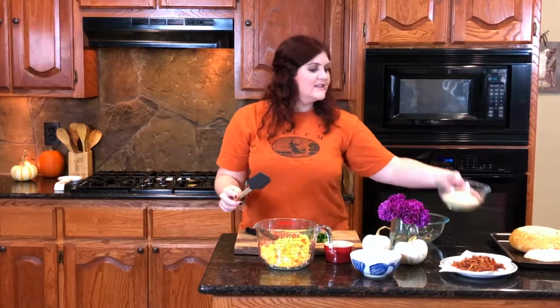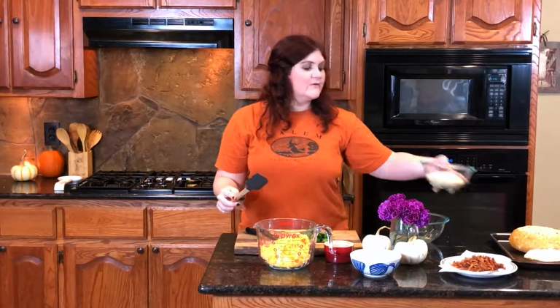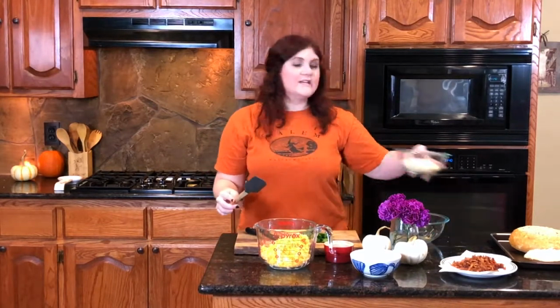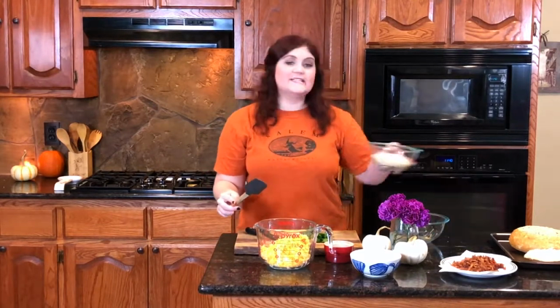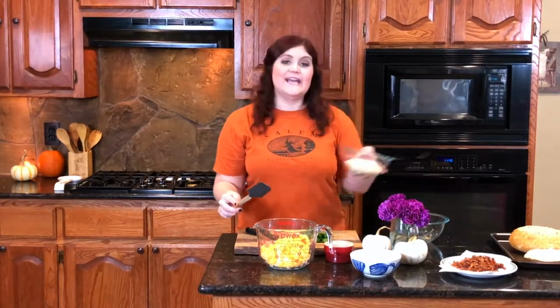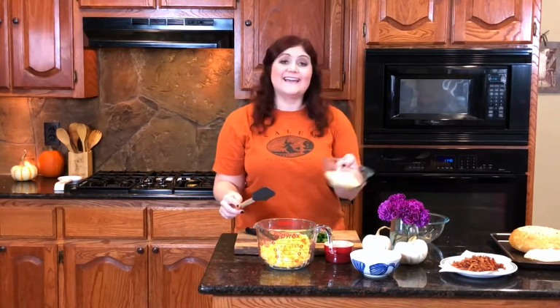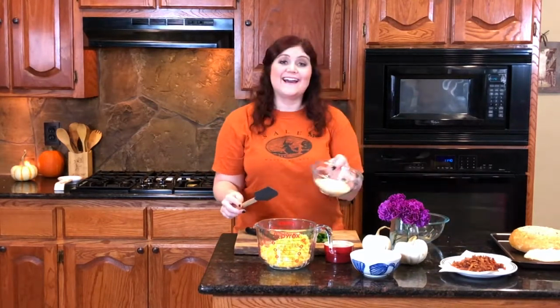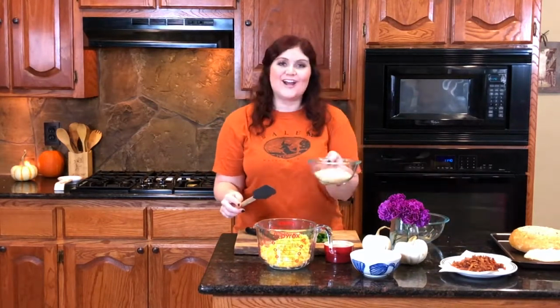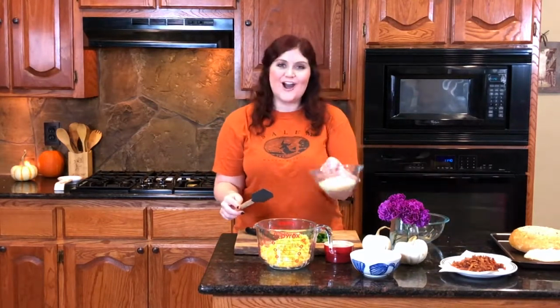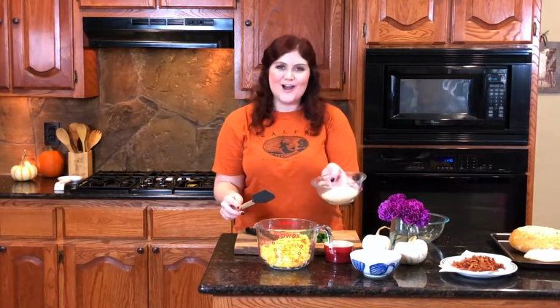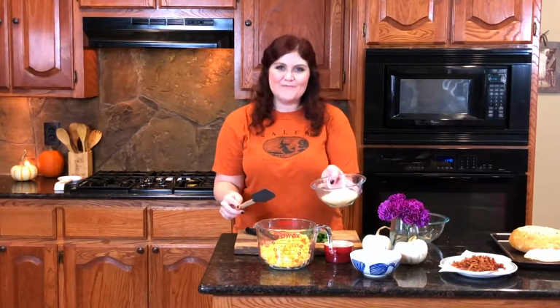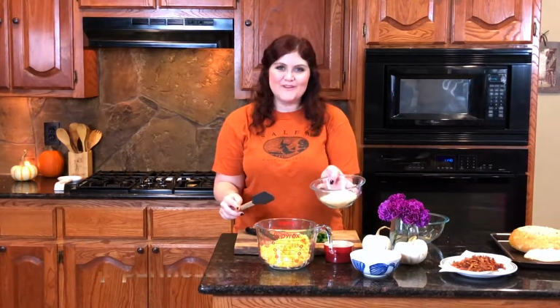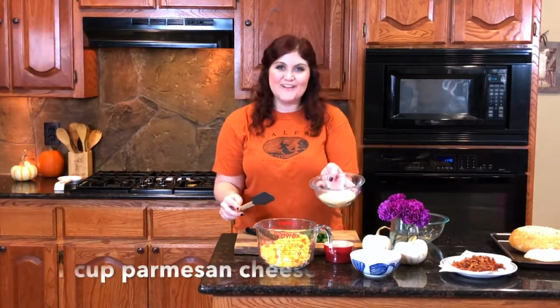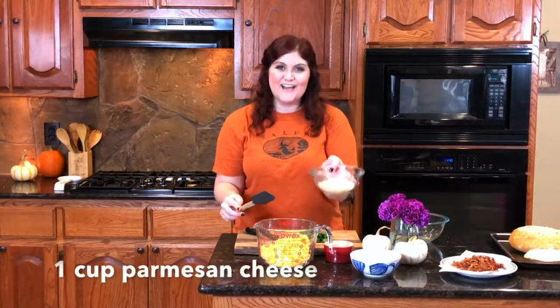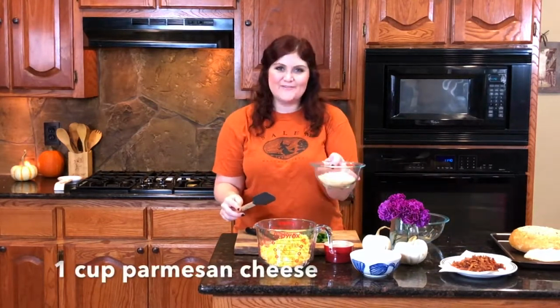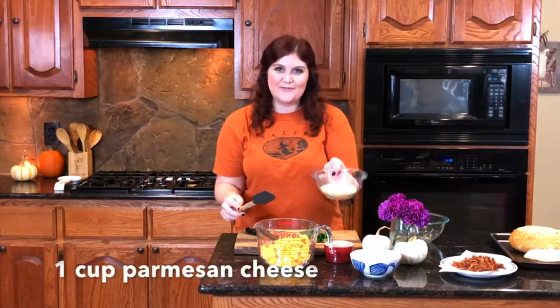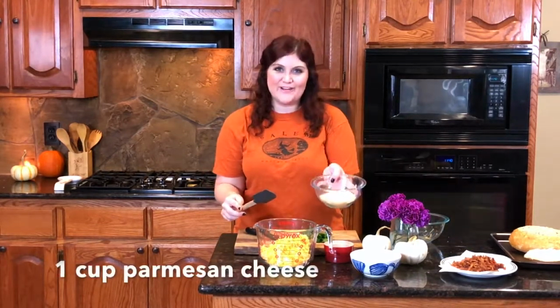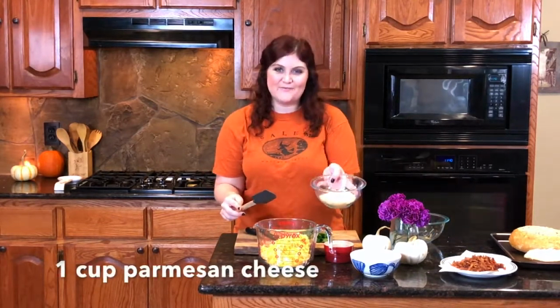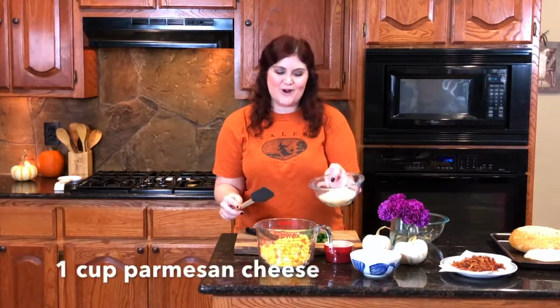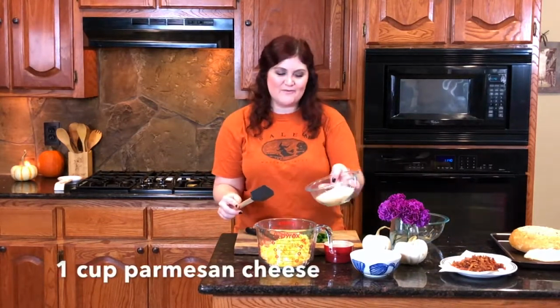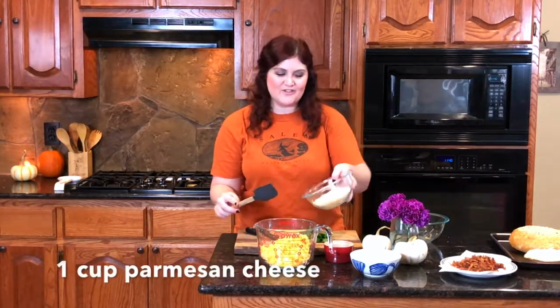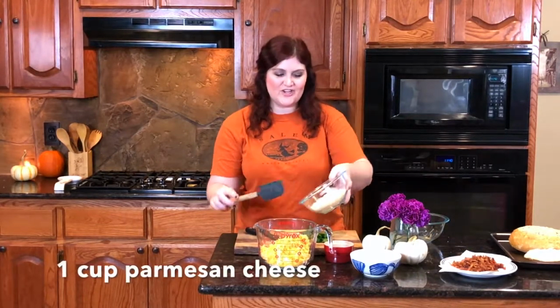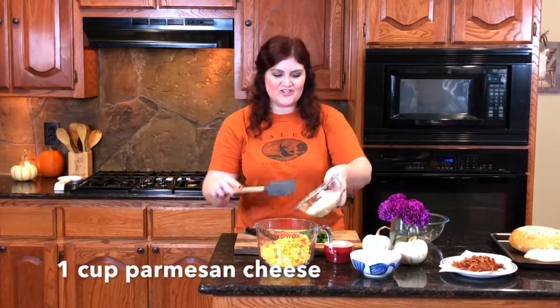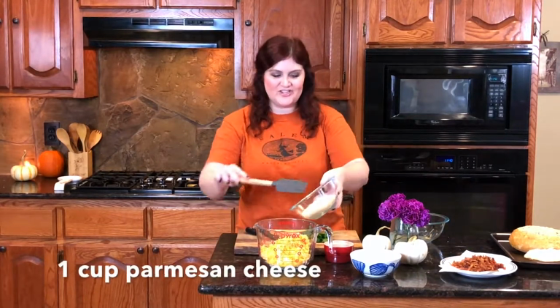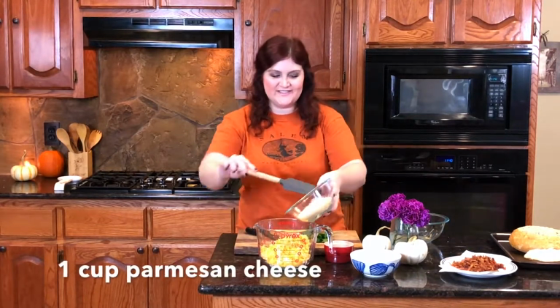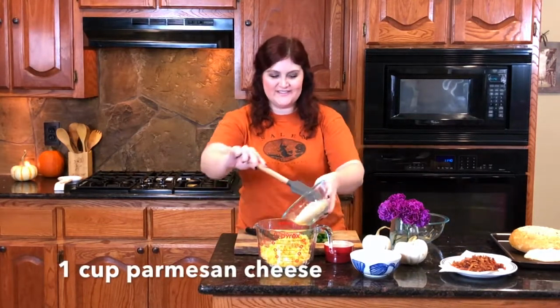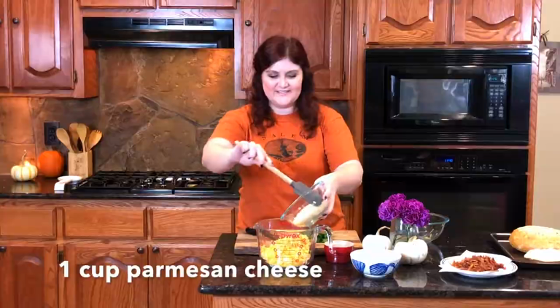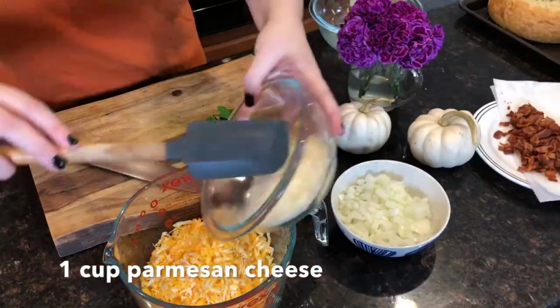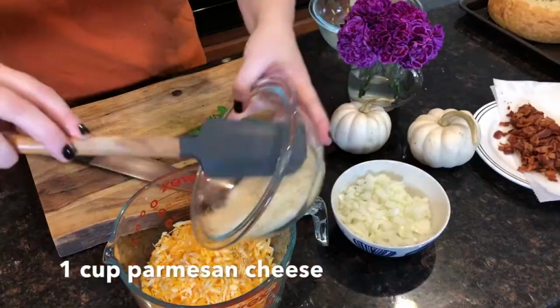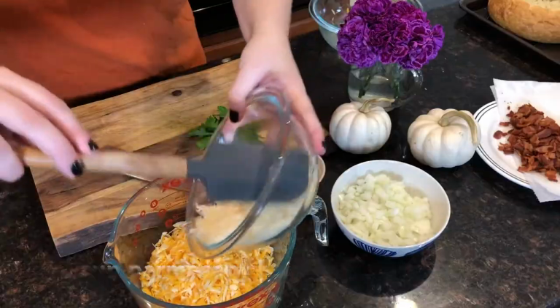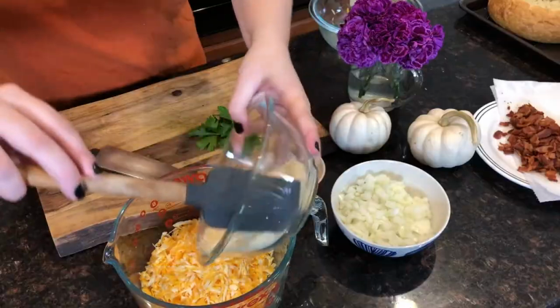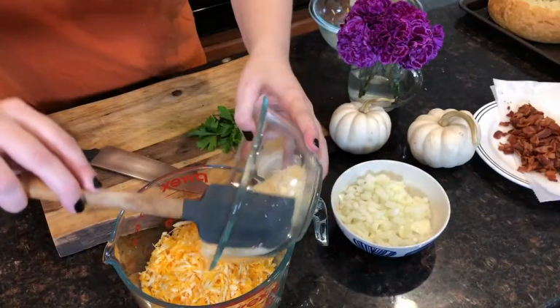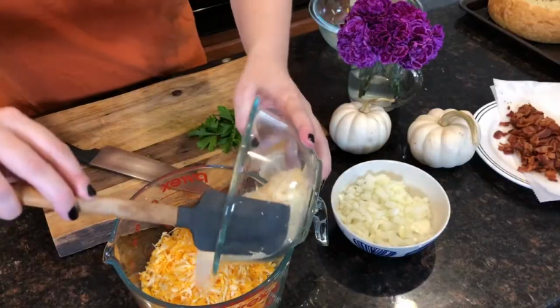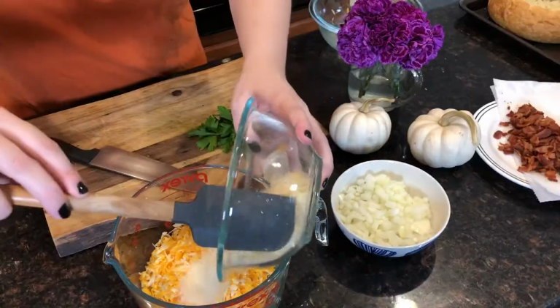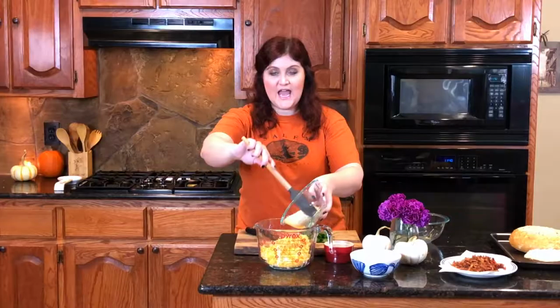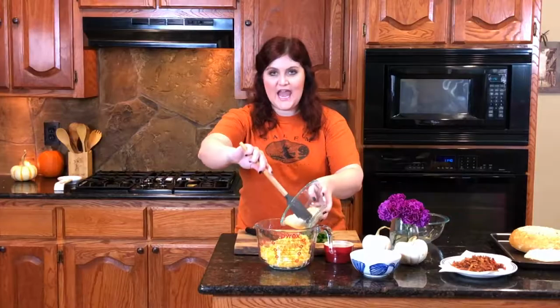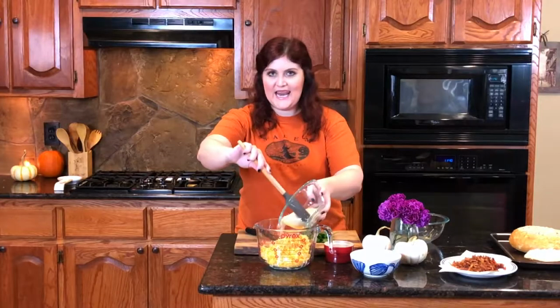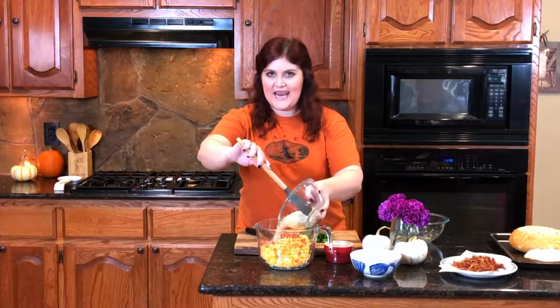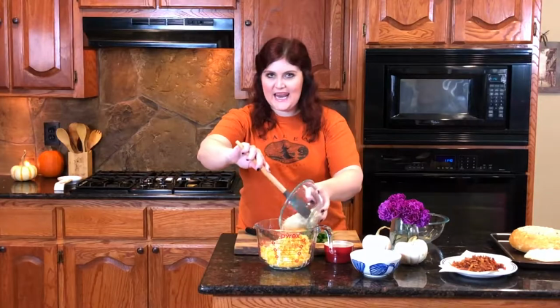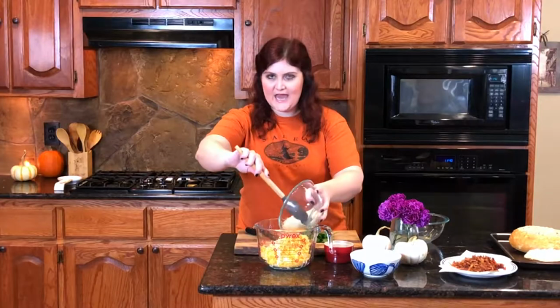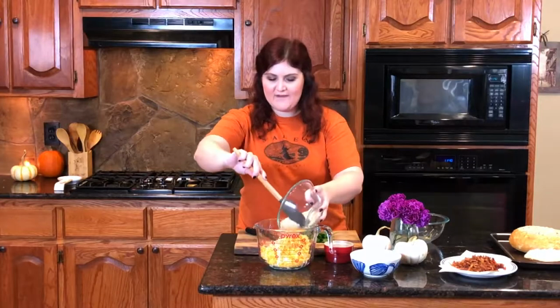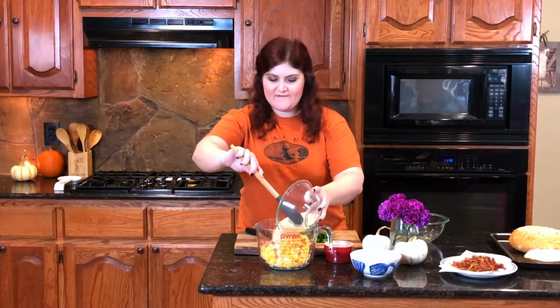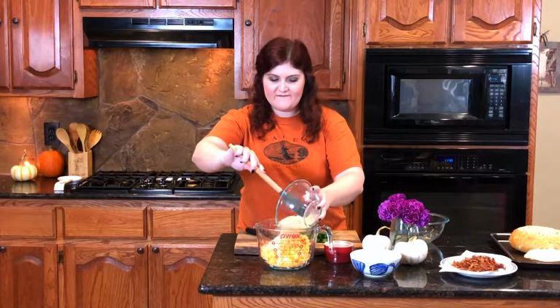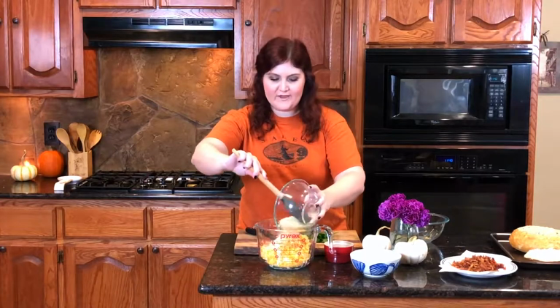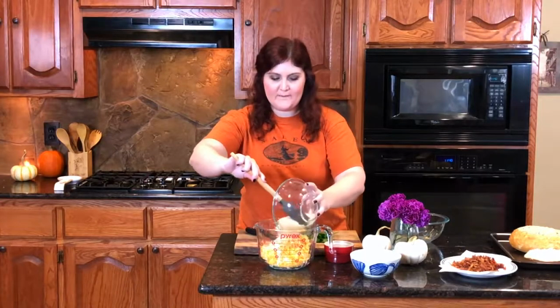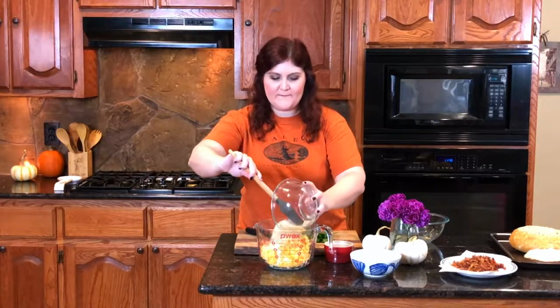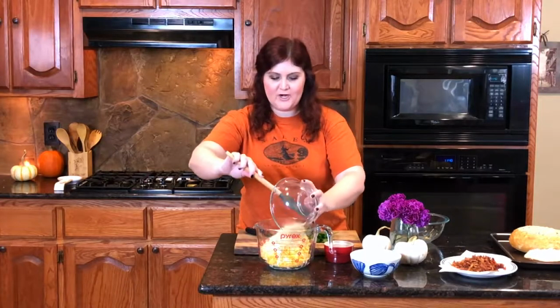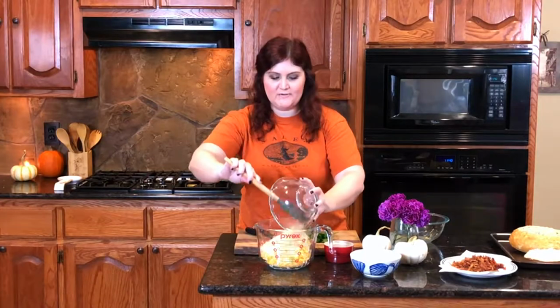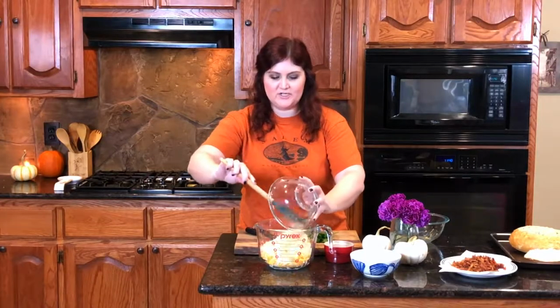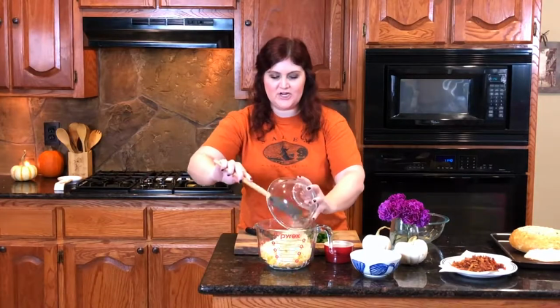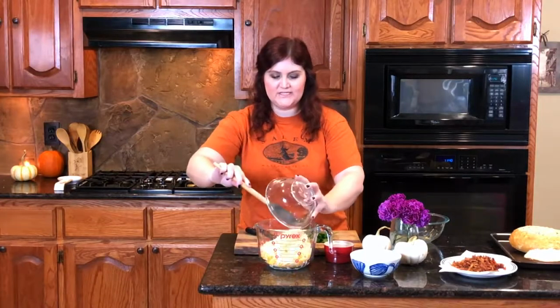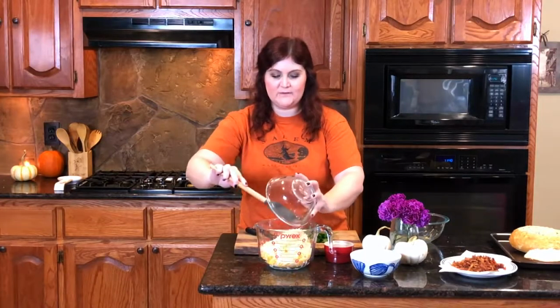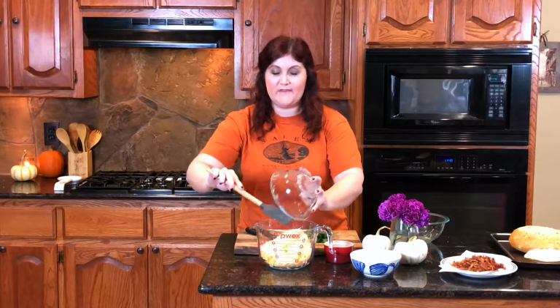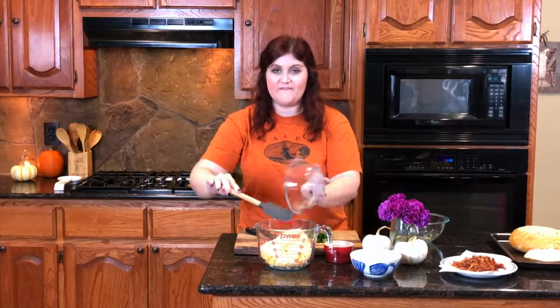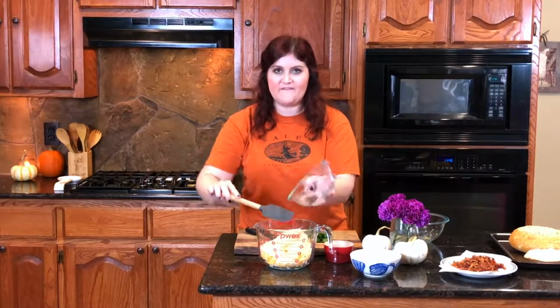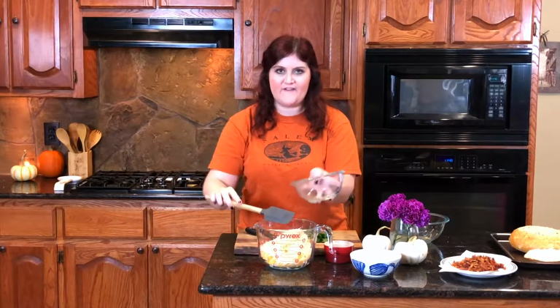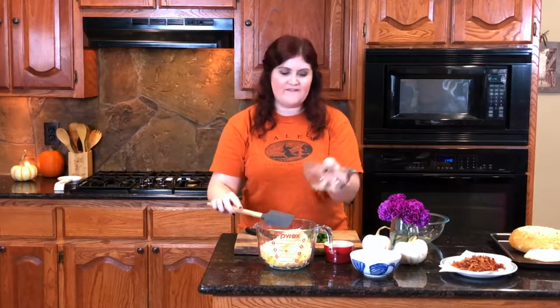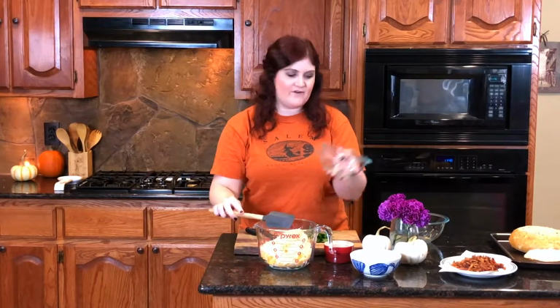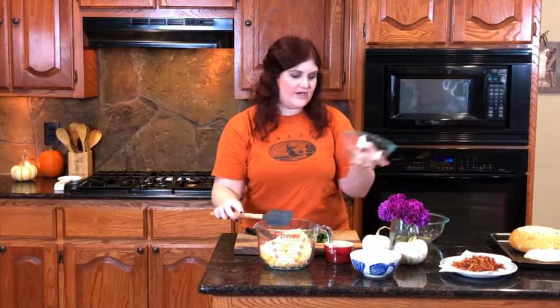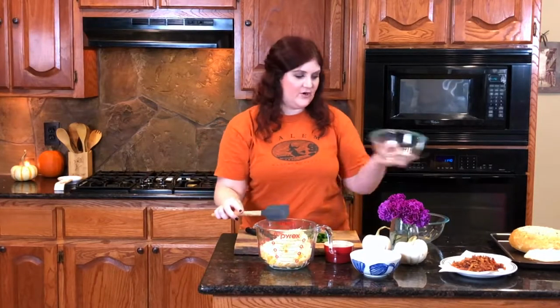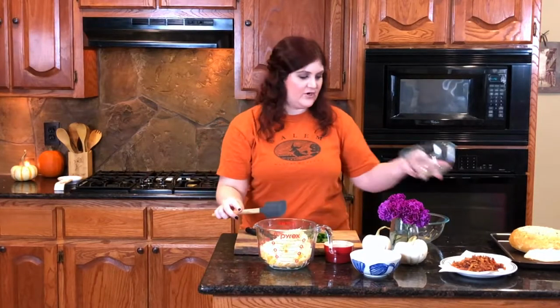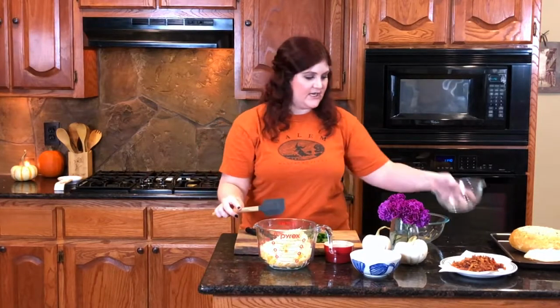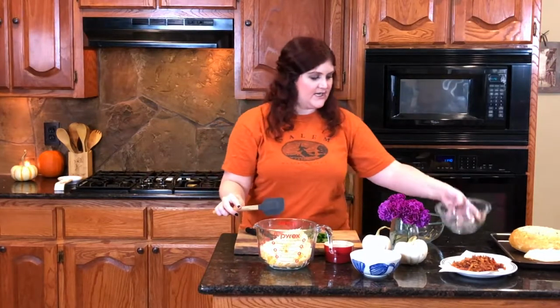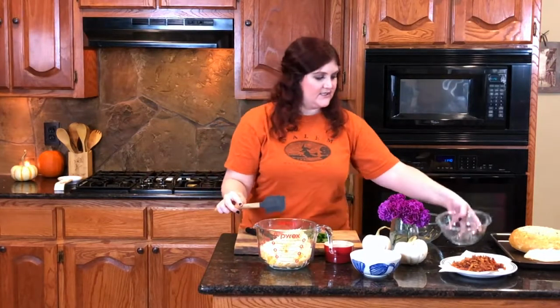Then we're going to take a cup of grated Parmesan cheese. I love Parmesan — it's my favorite ingredient.